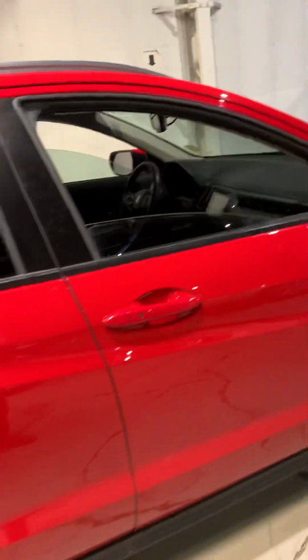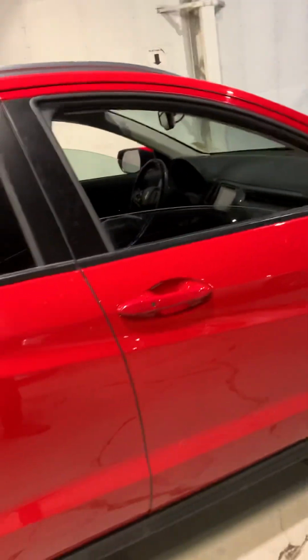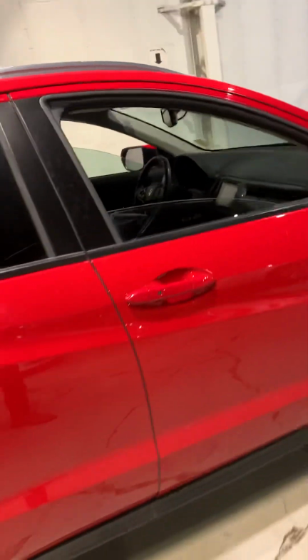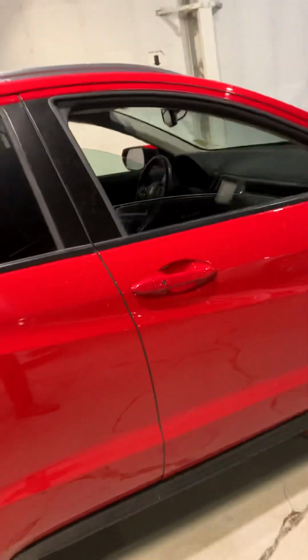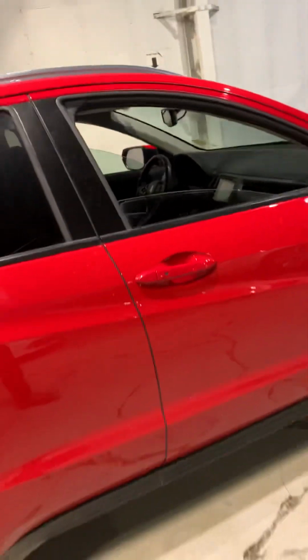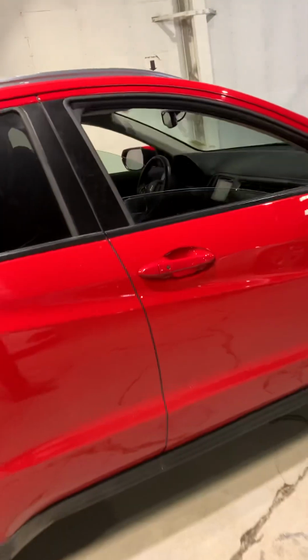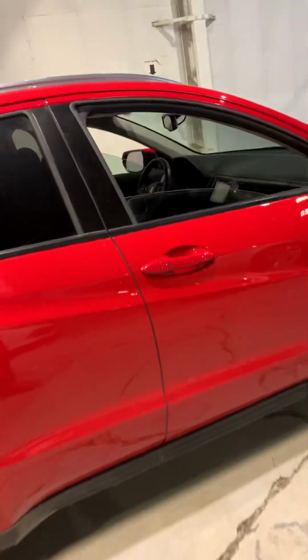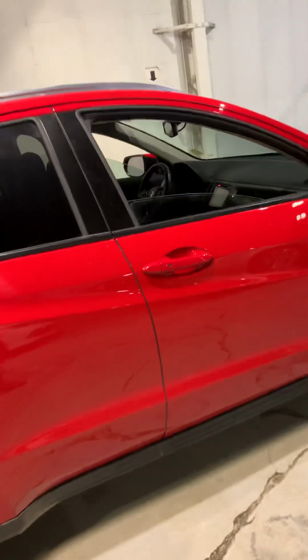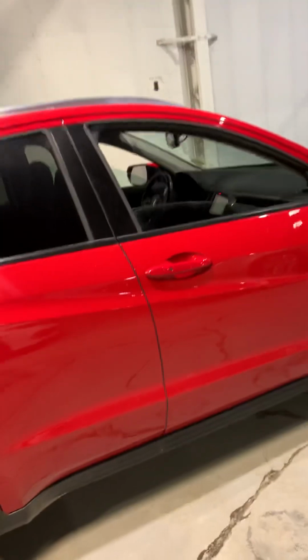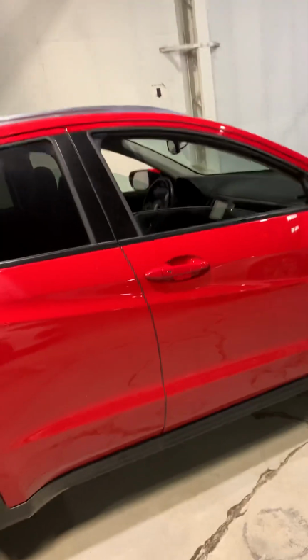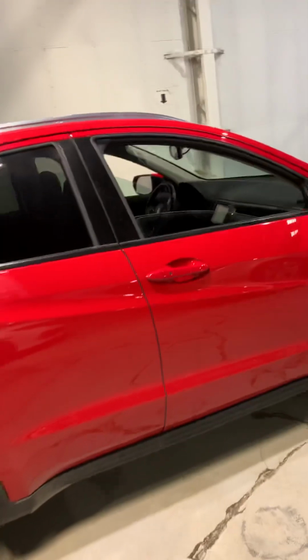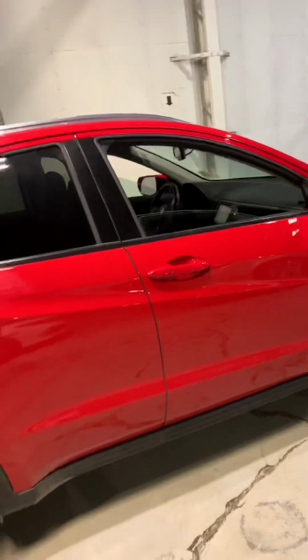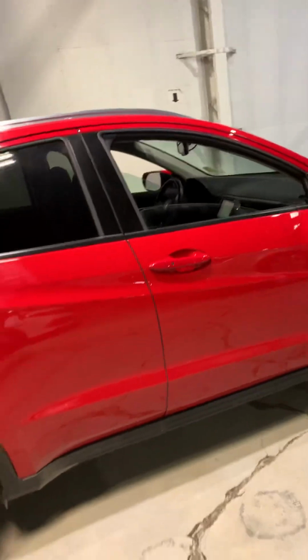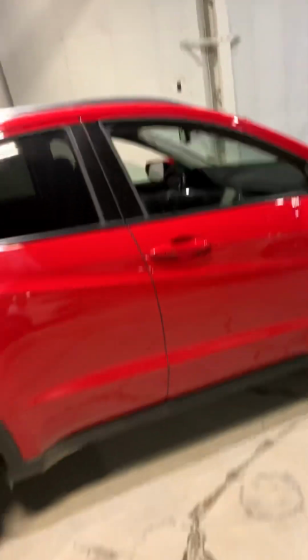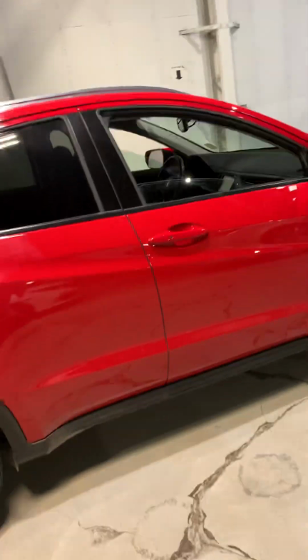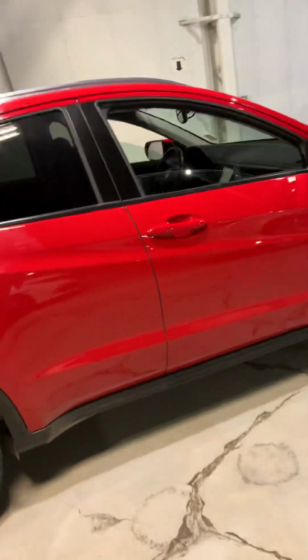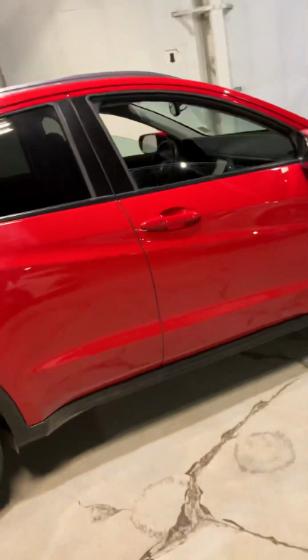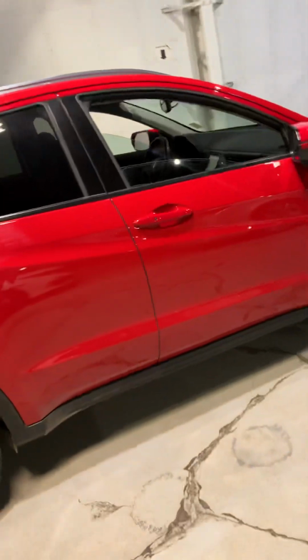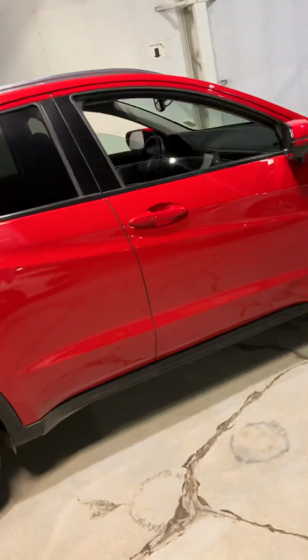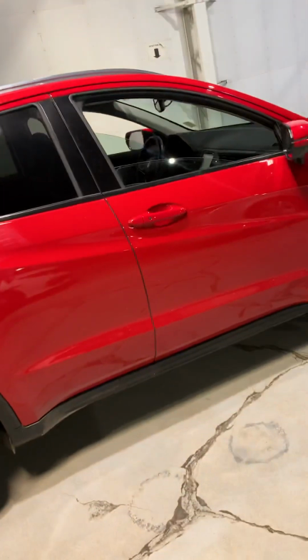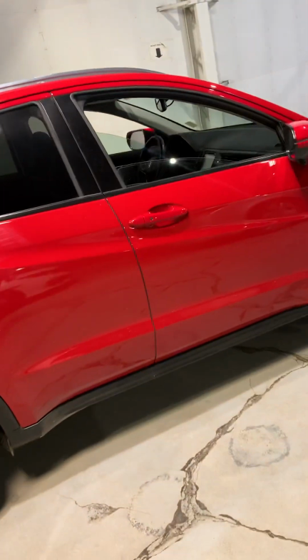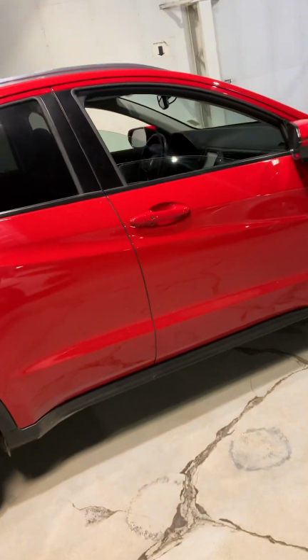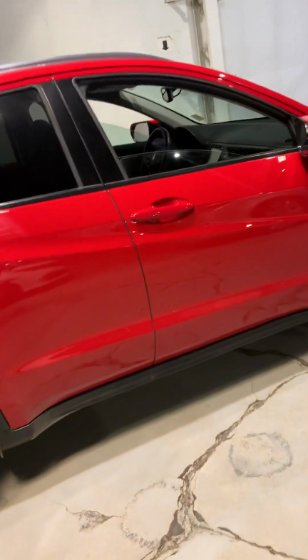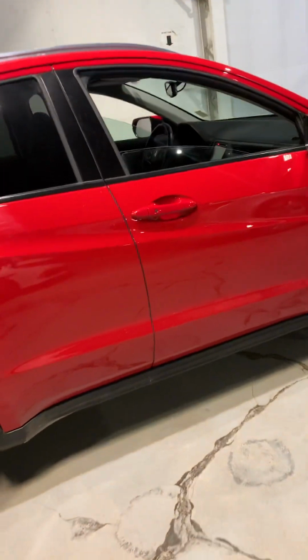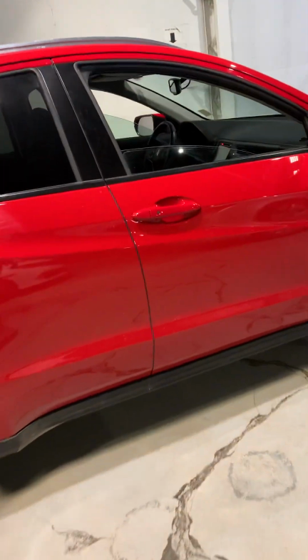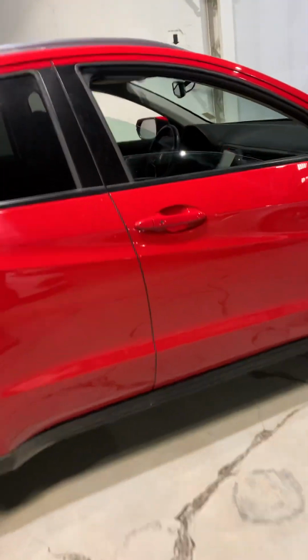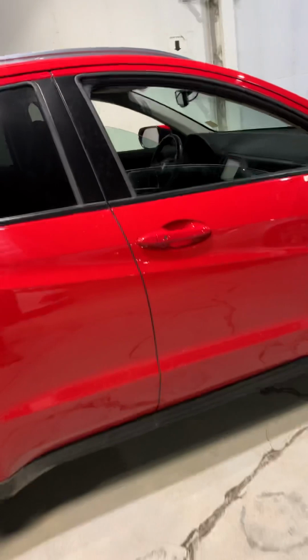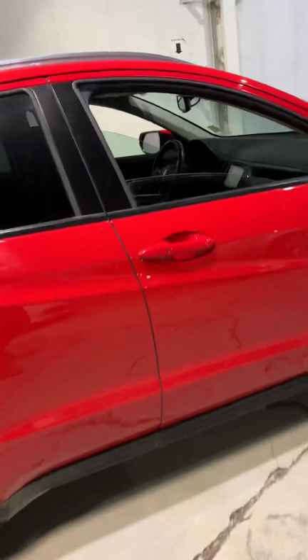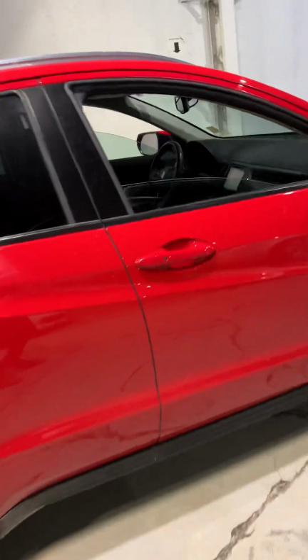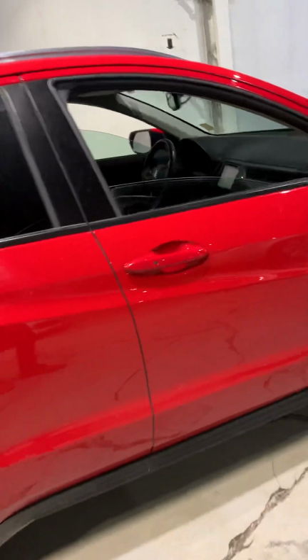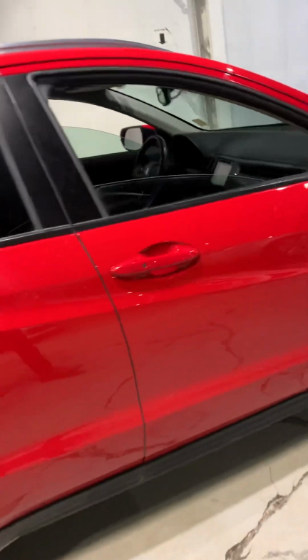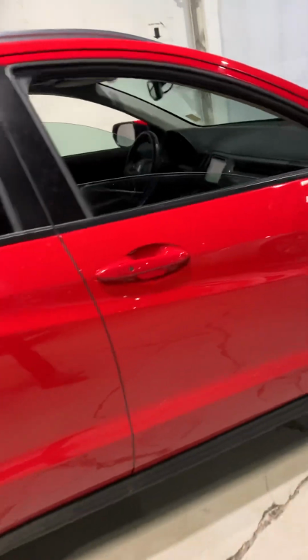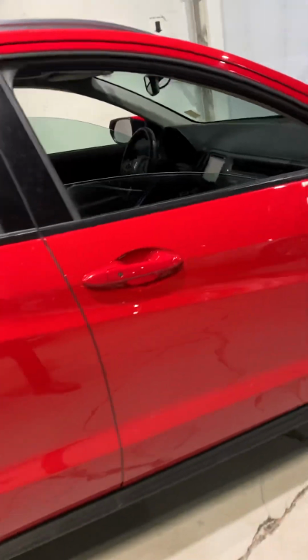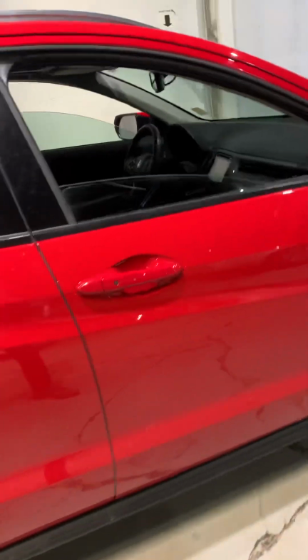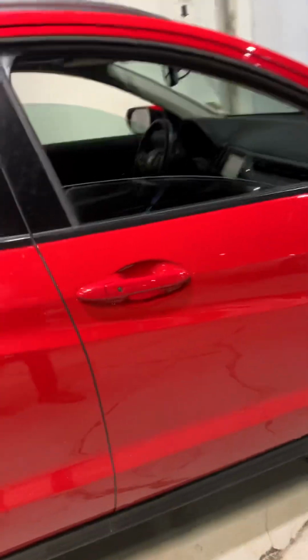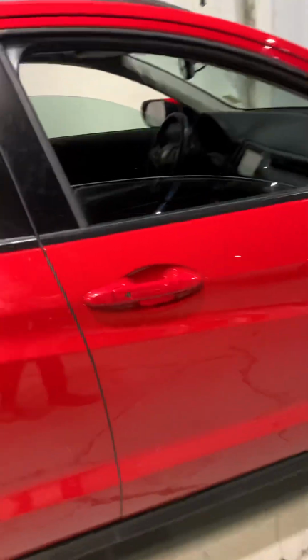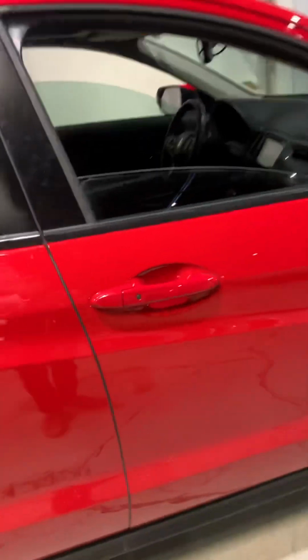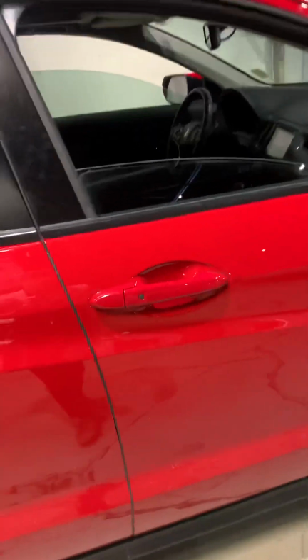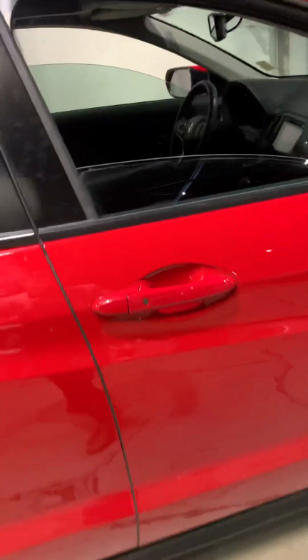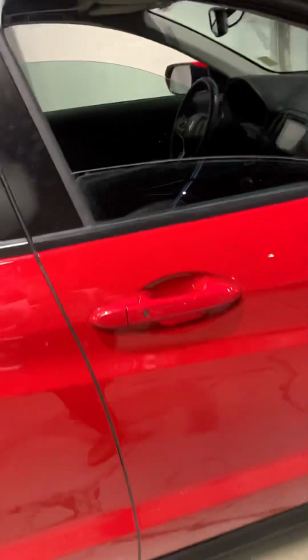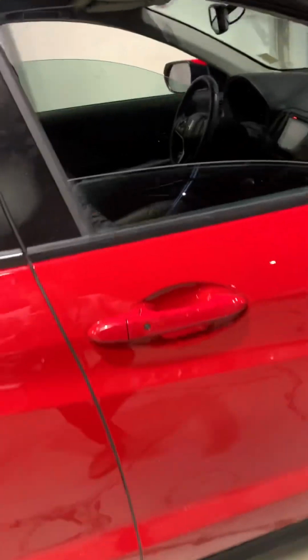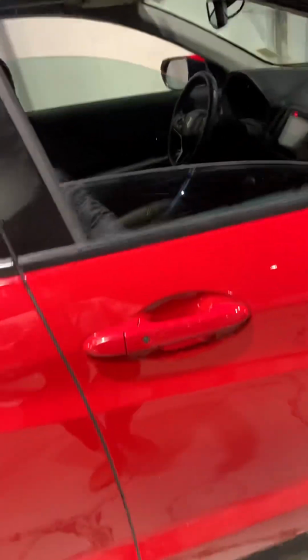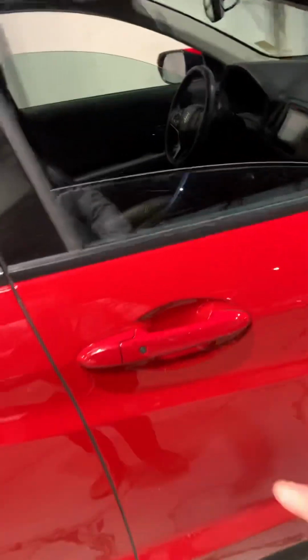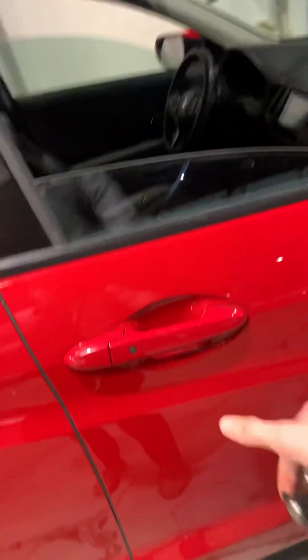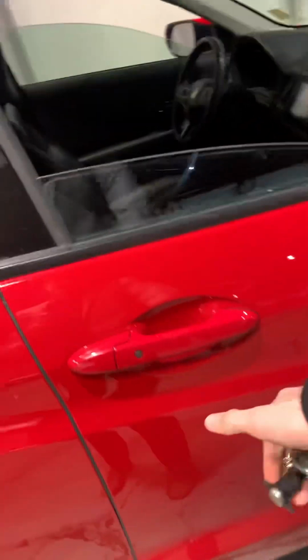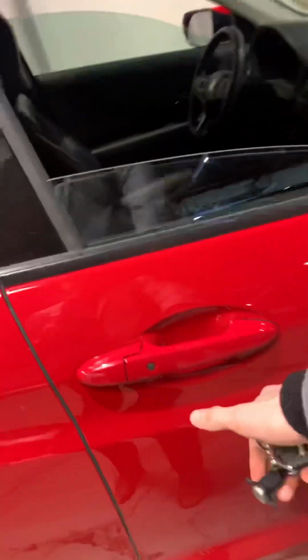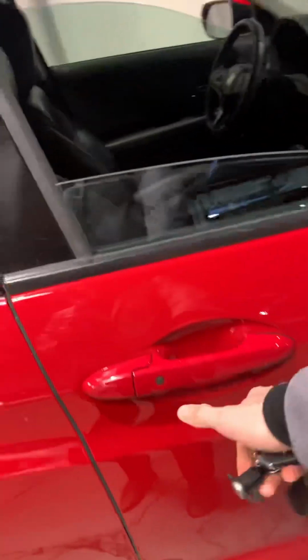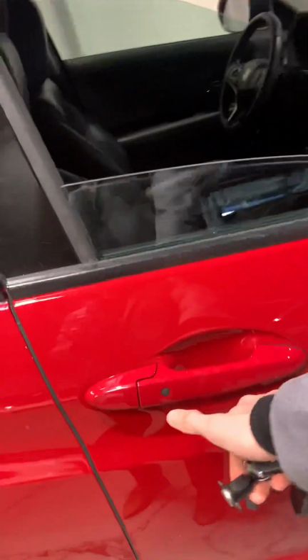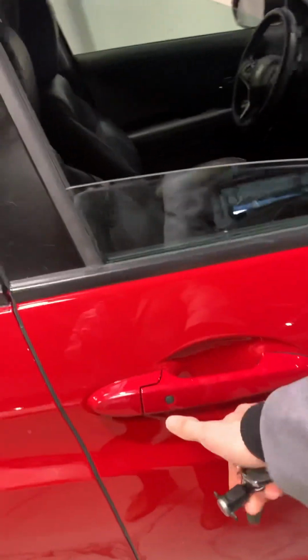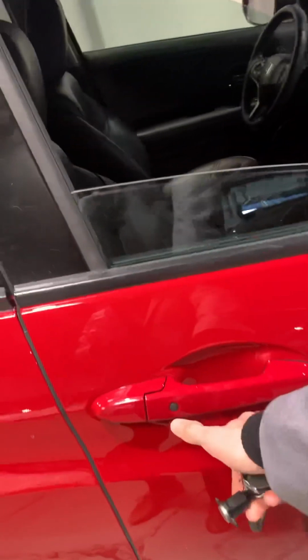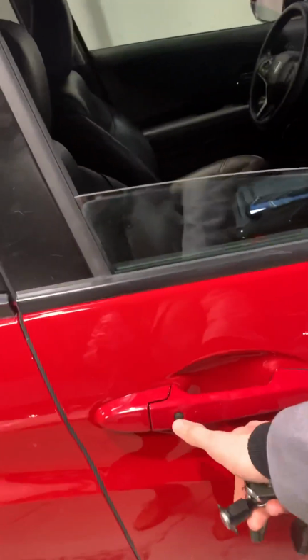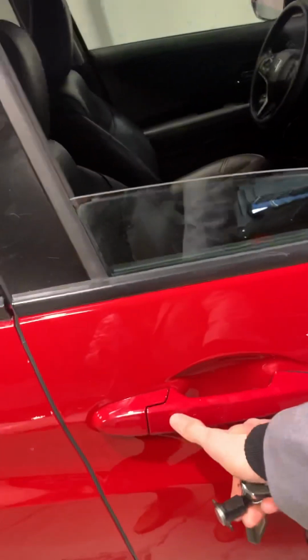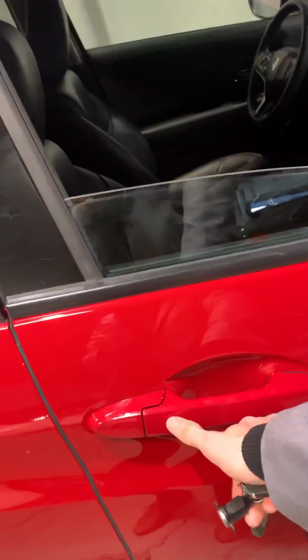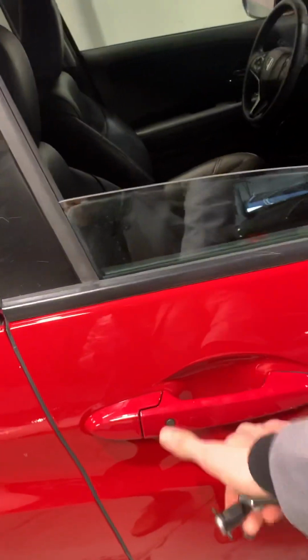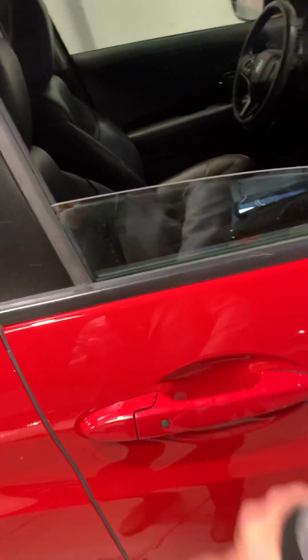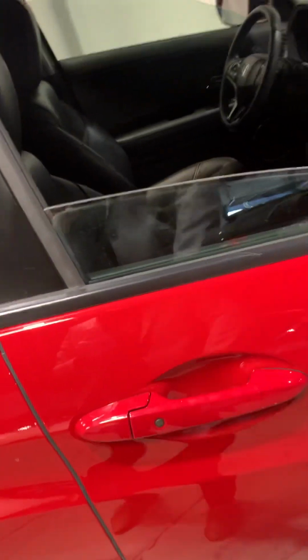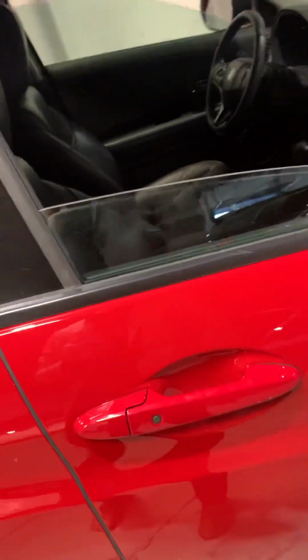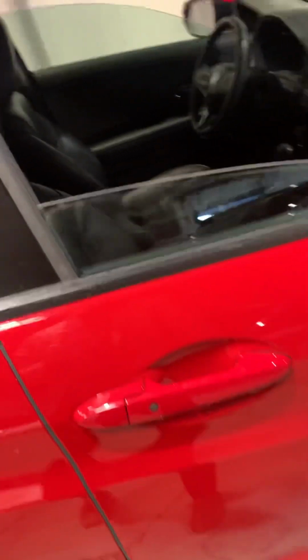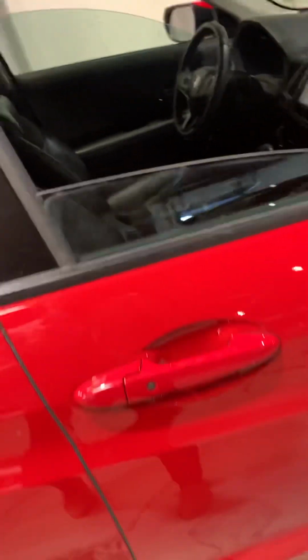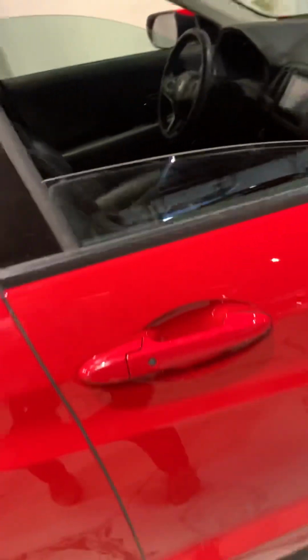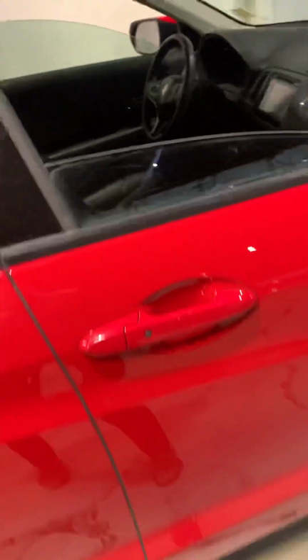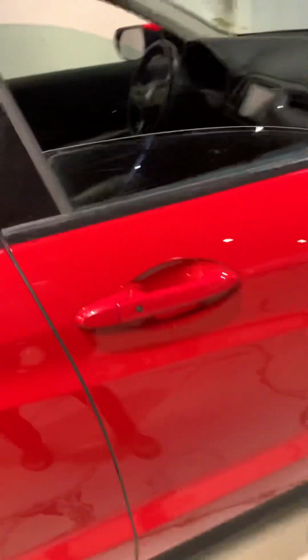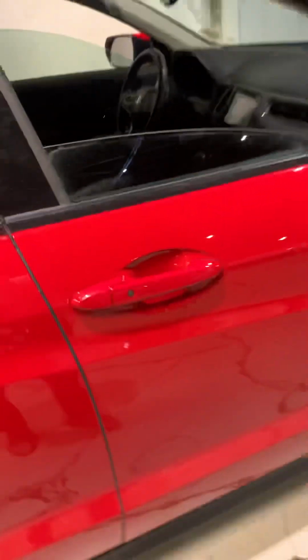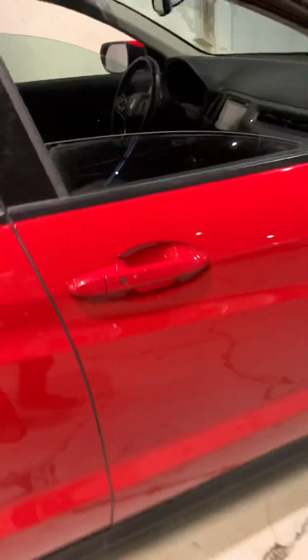This vehicle does come with keyless entry as well, so all you do is press this button right here and the vehicle will lock or unlock for you.